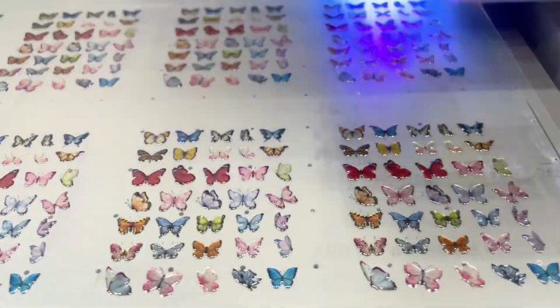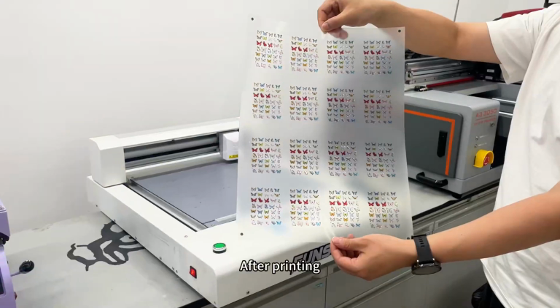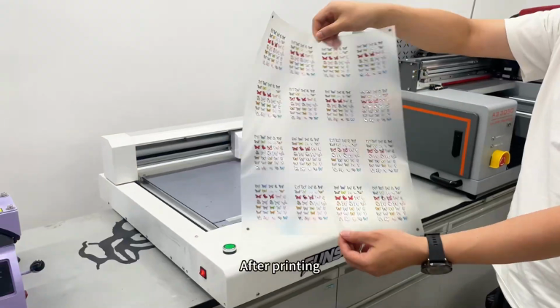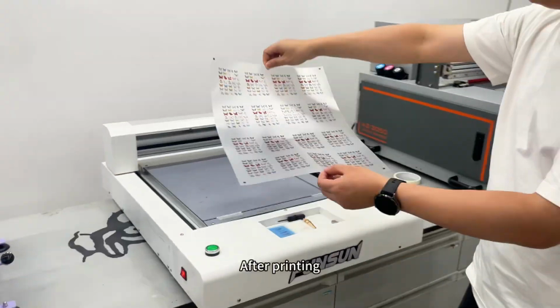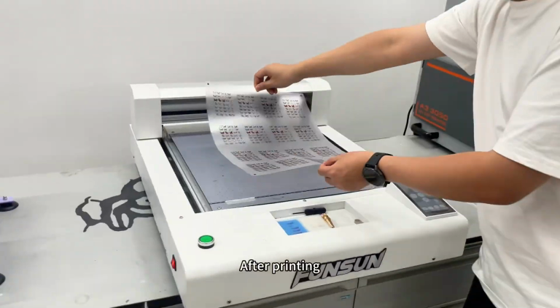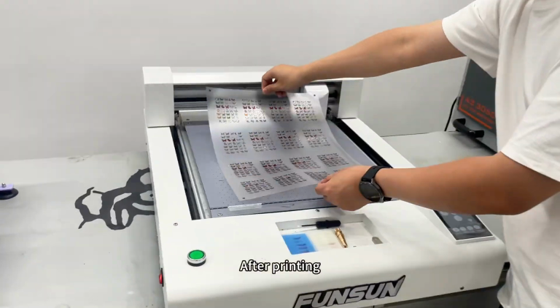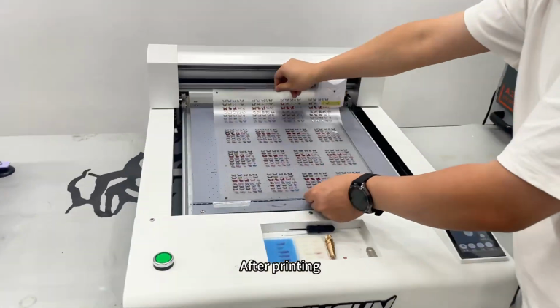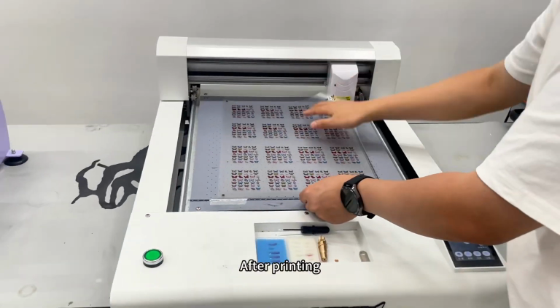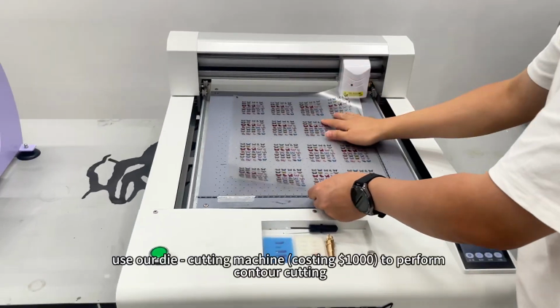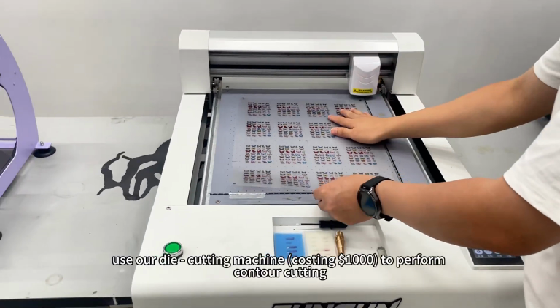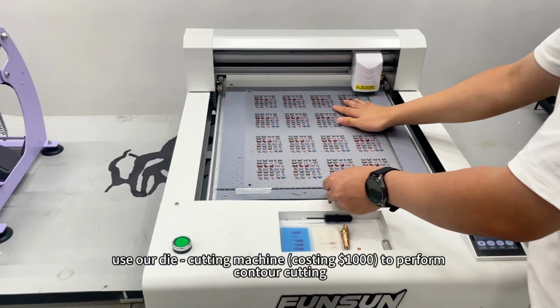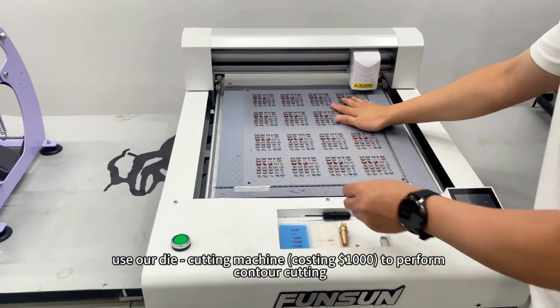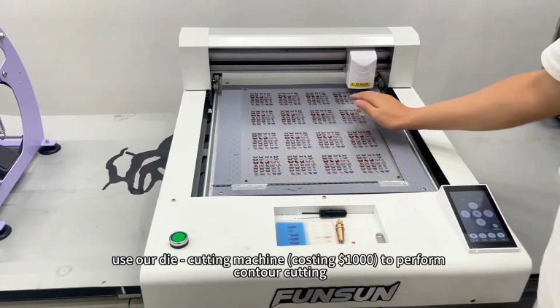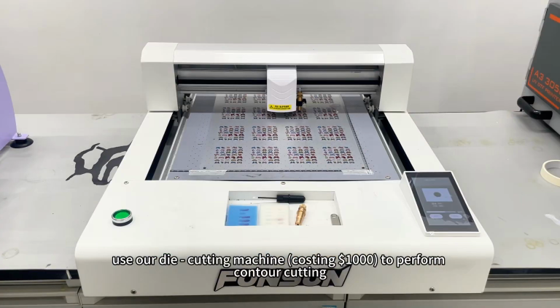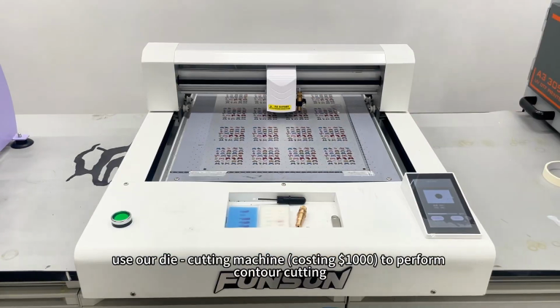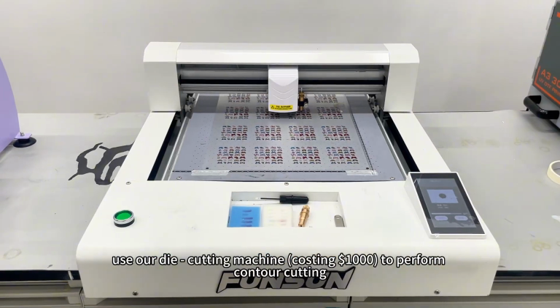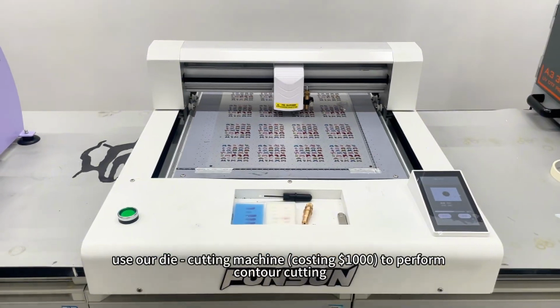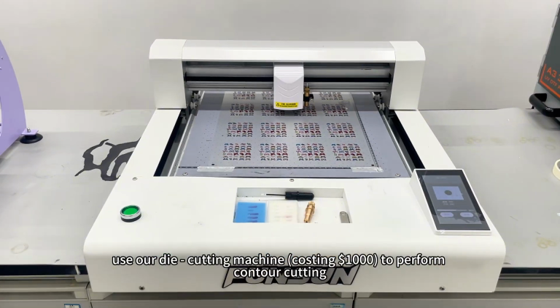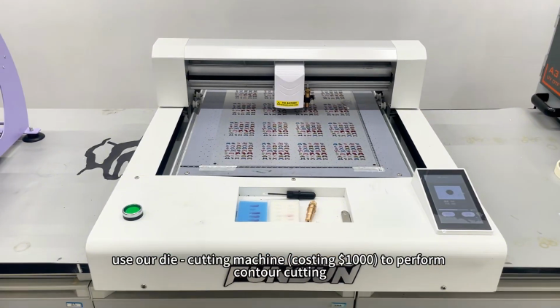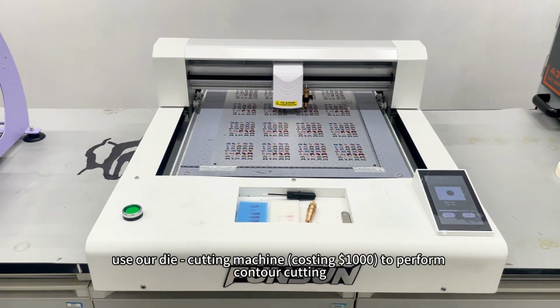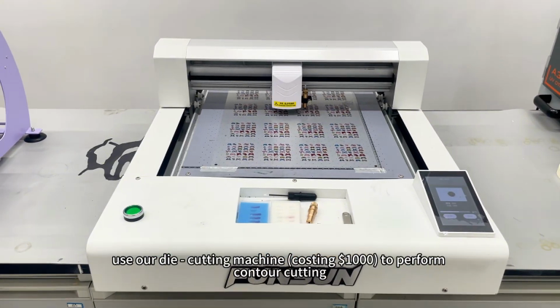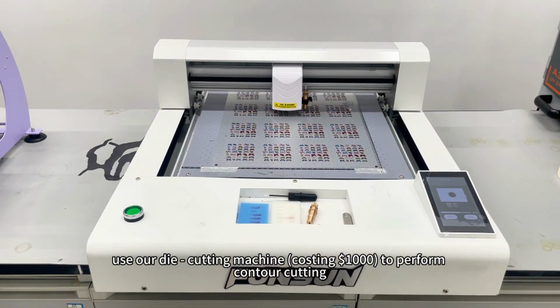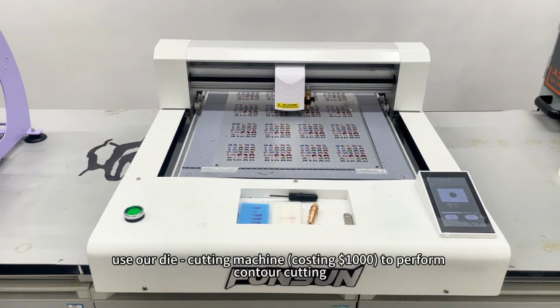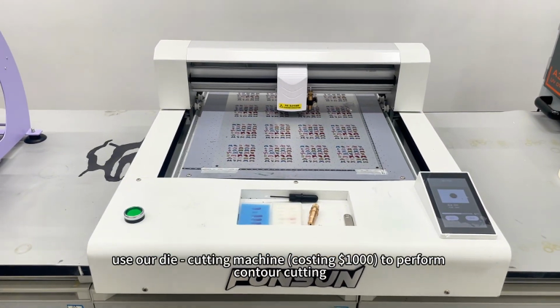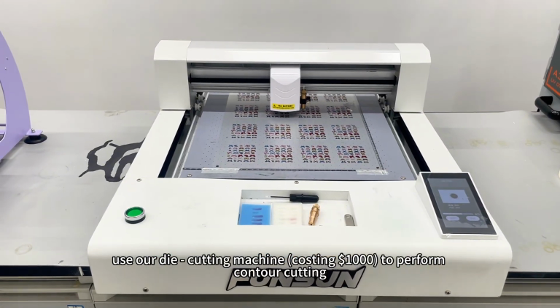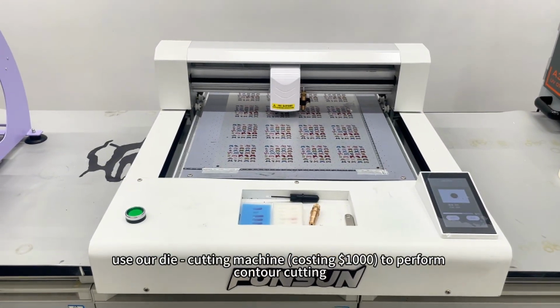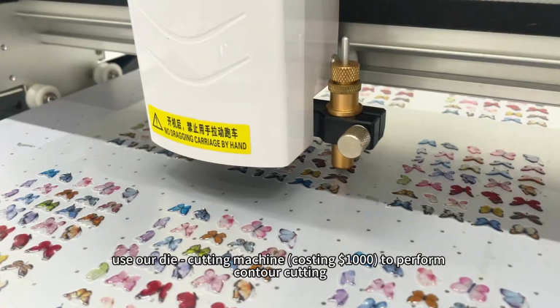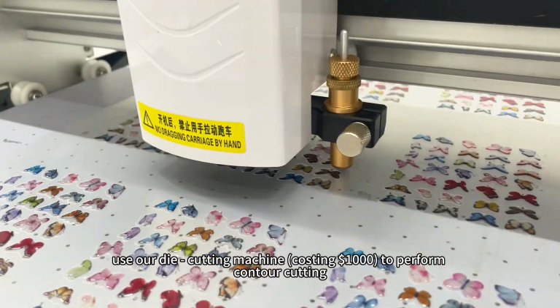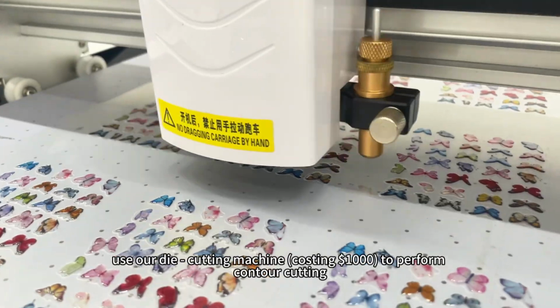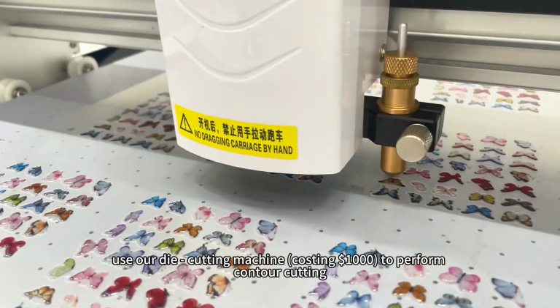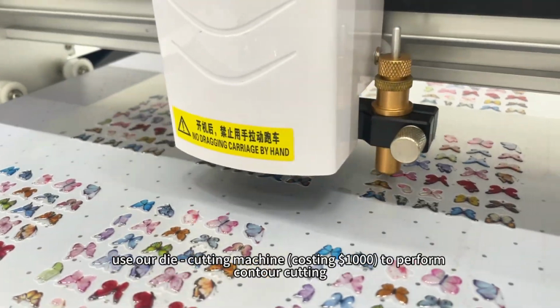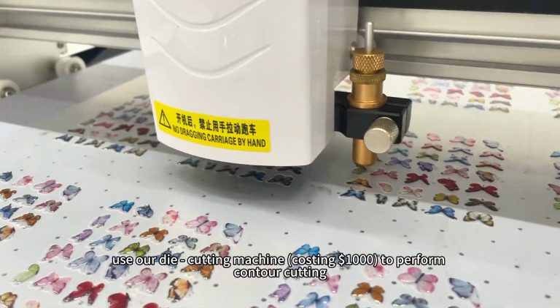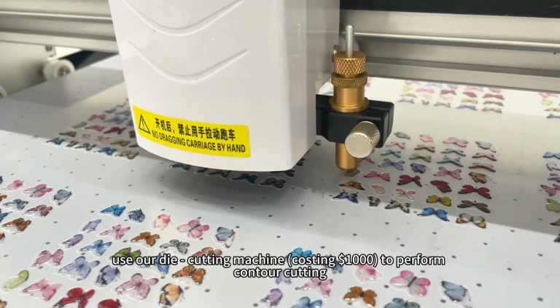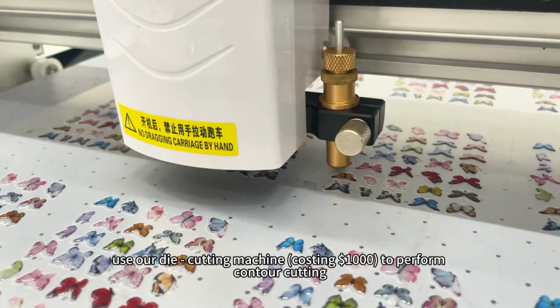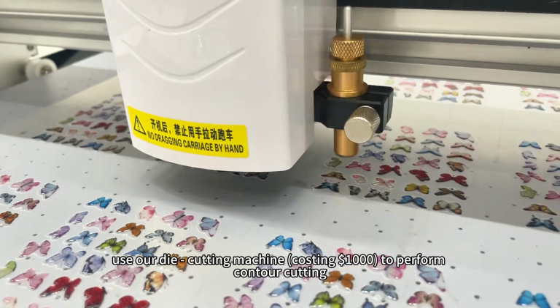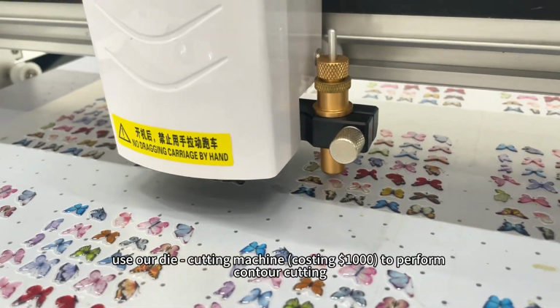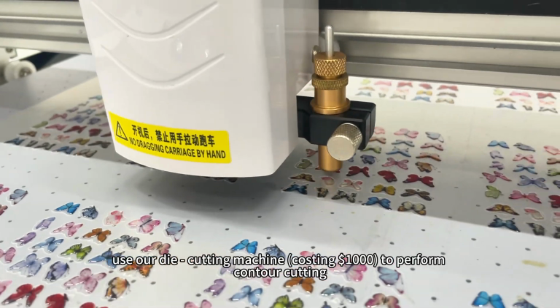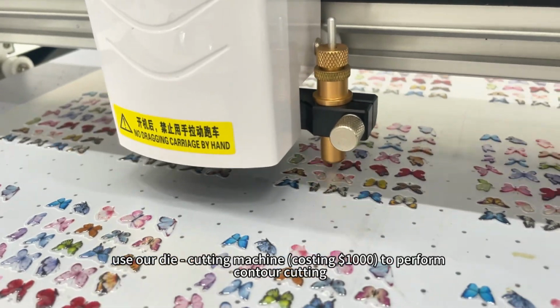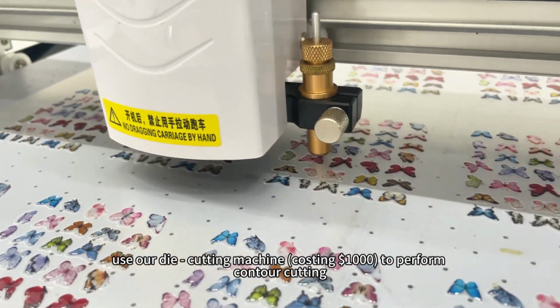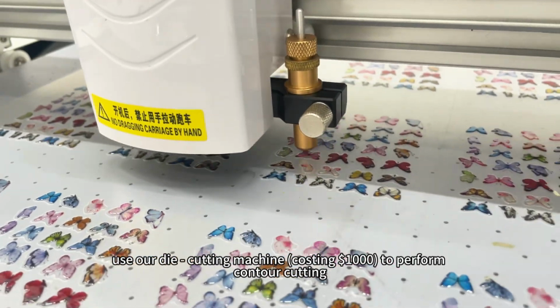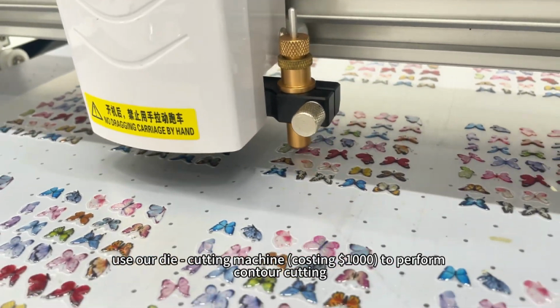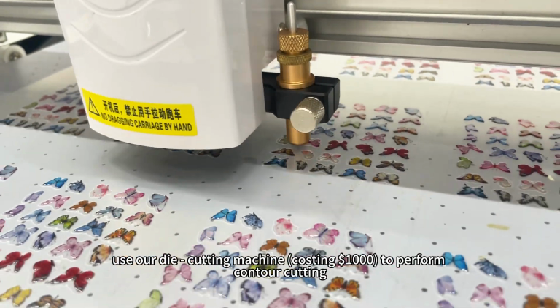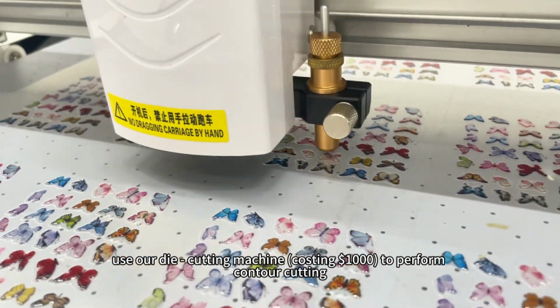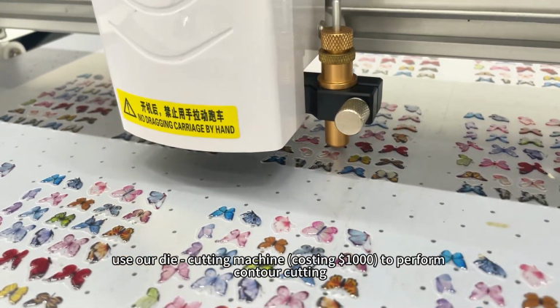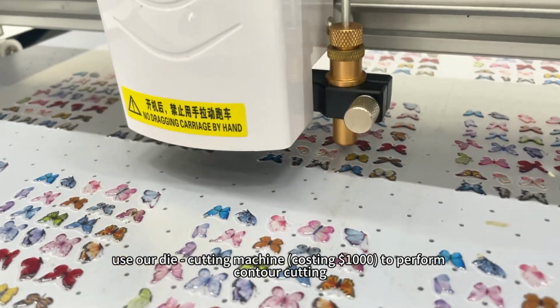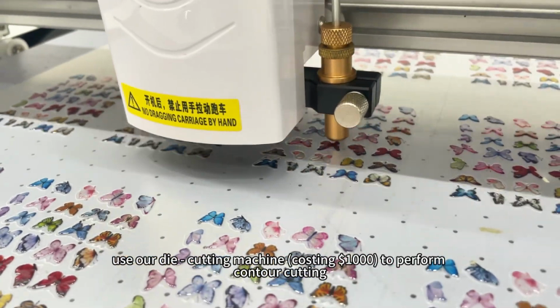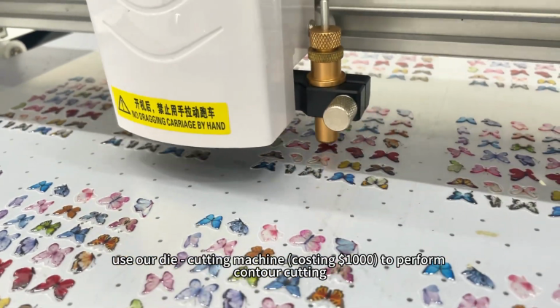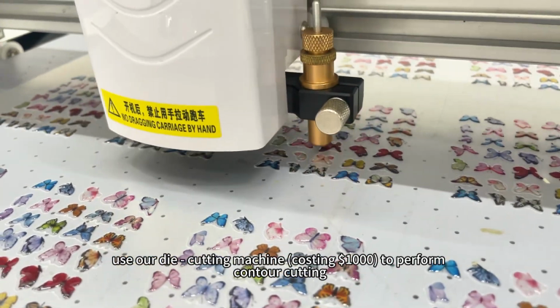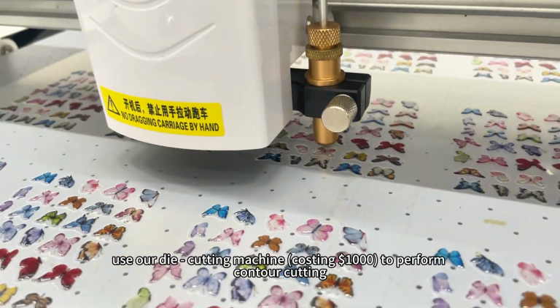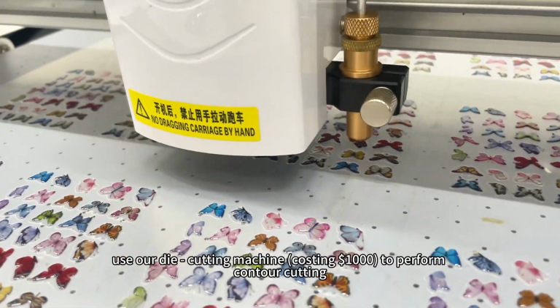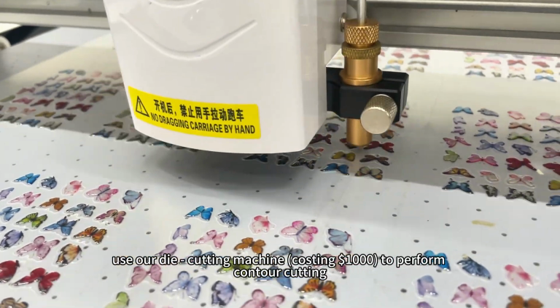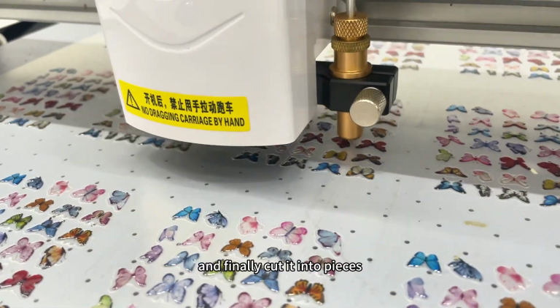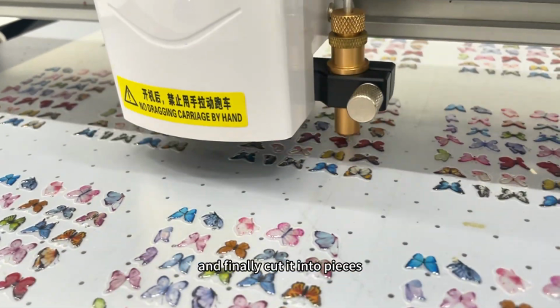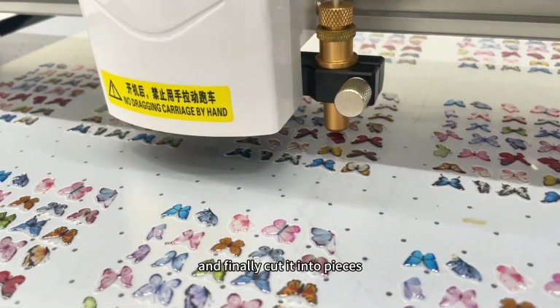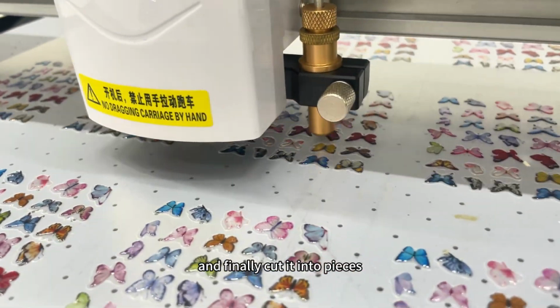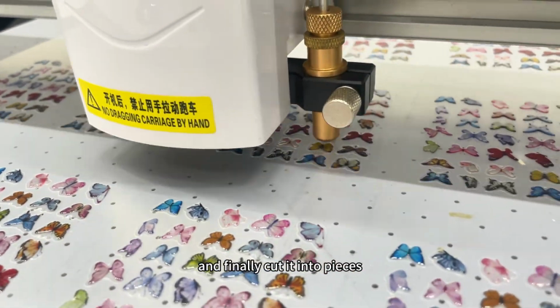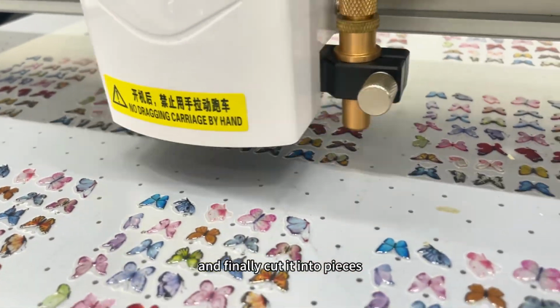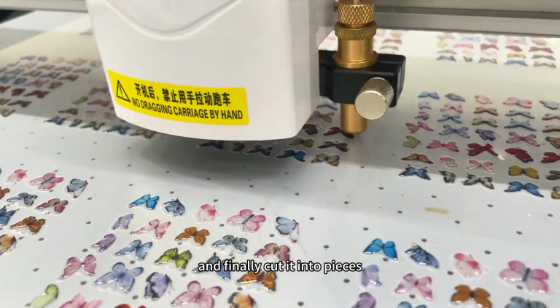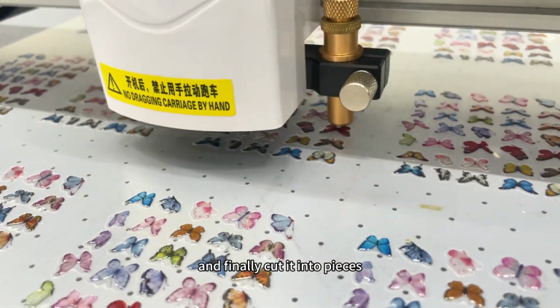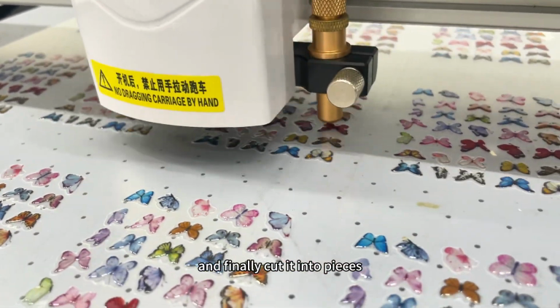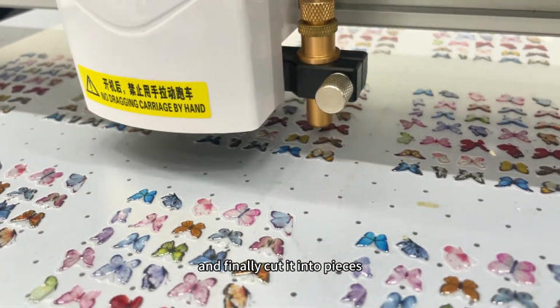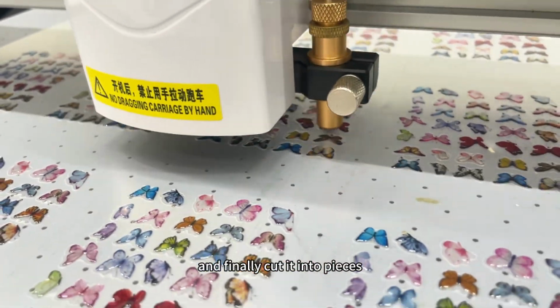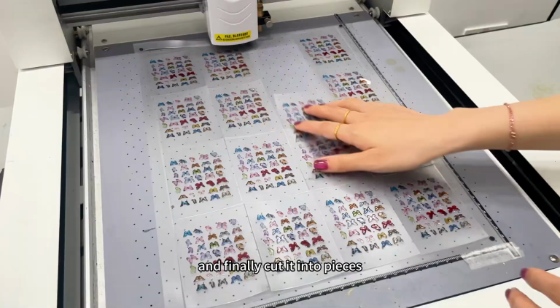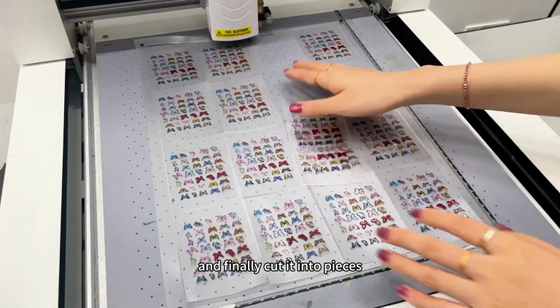After printing, use our die cutting machine — costing $1,000 — to perform contour cutting, and finally cut it into pieces.